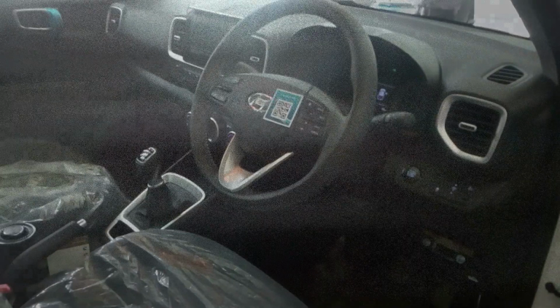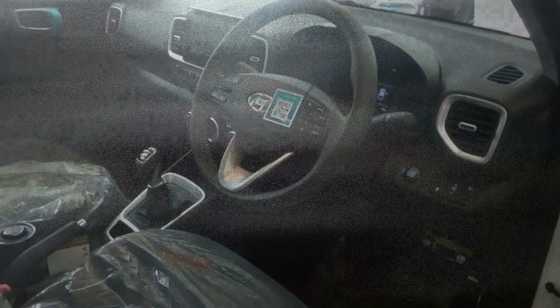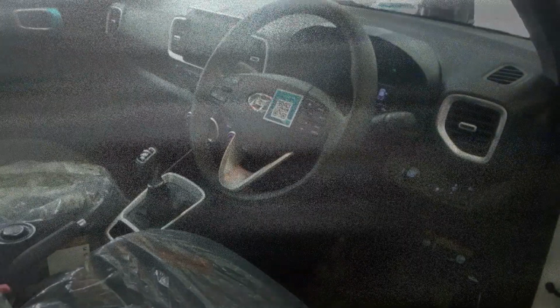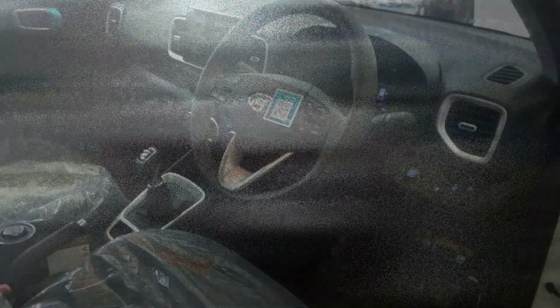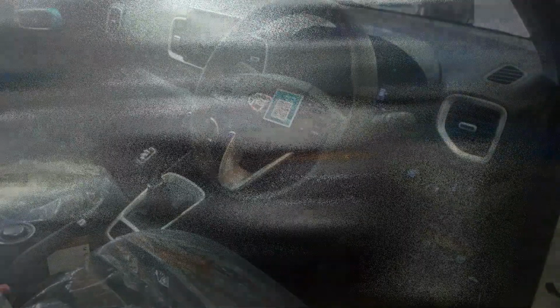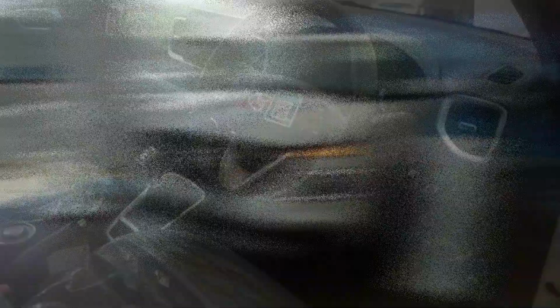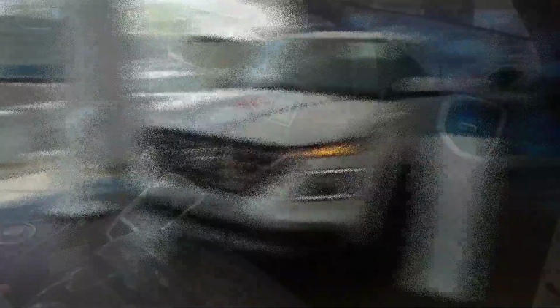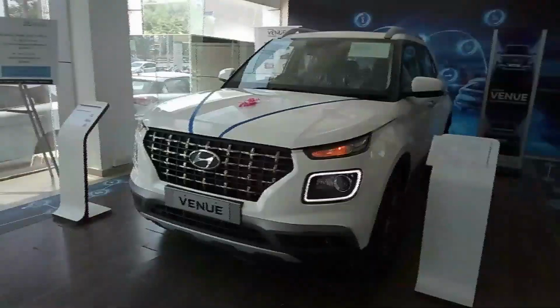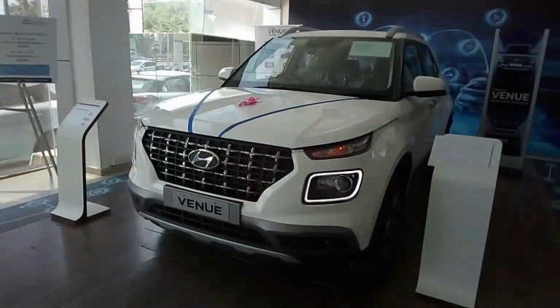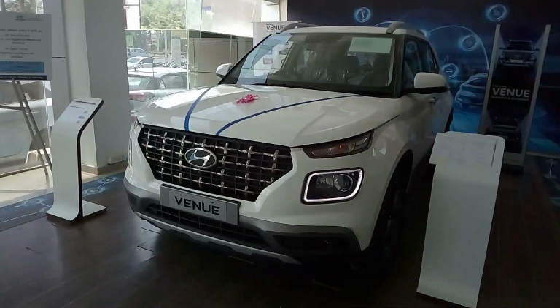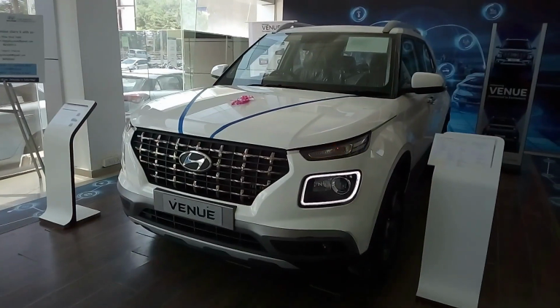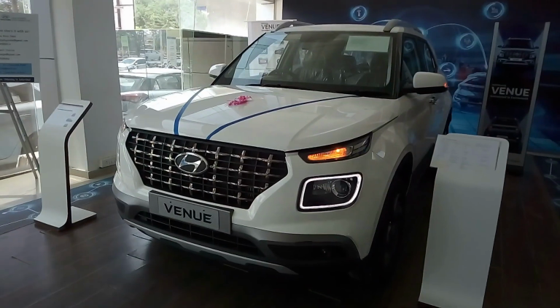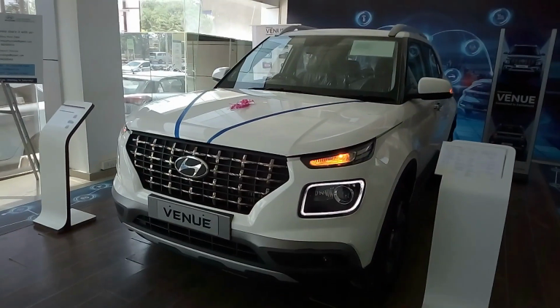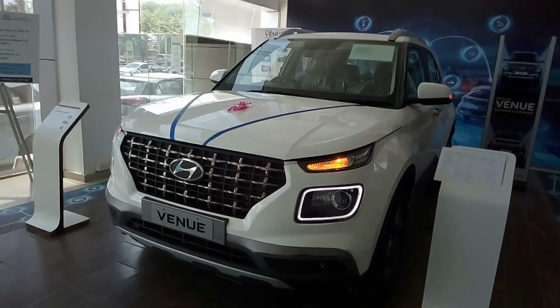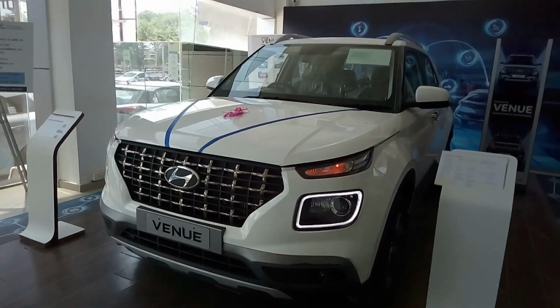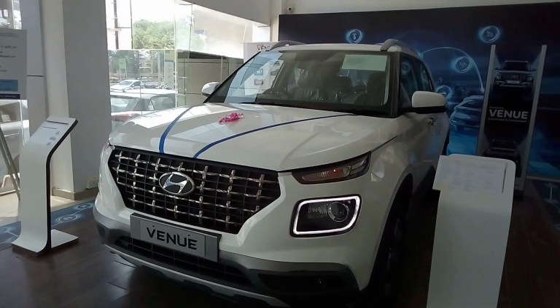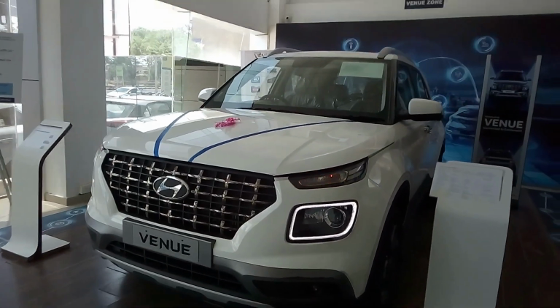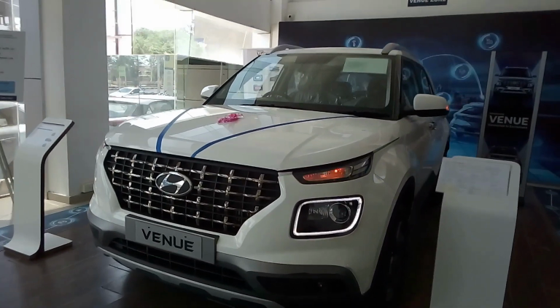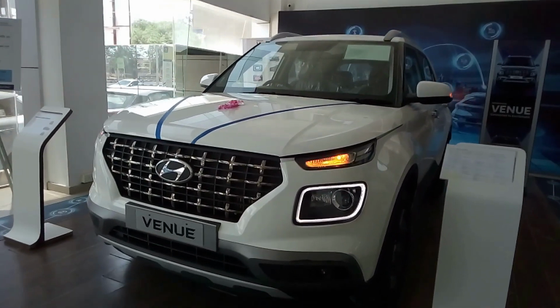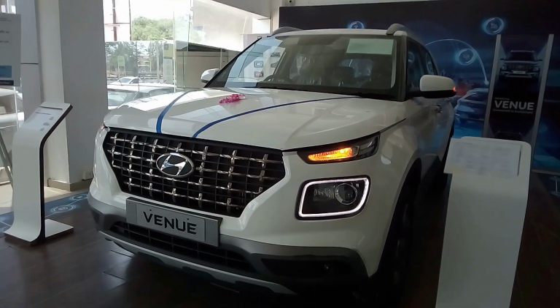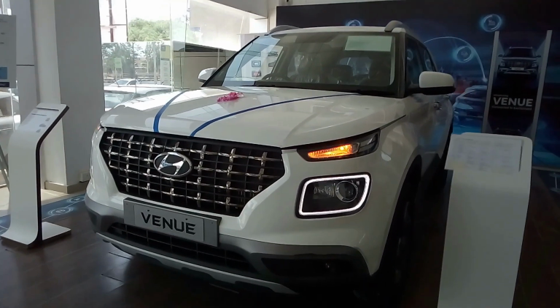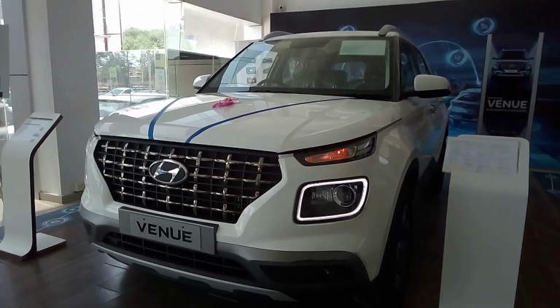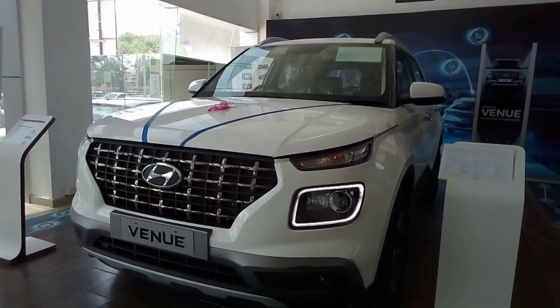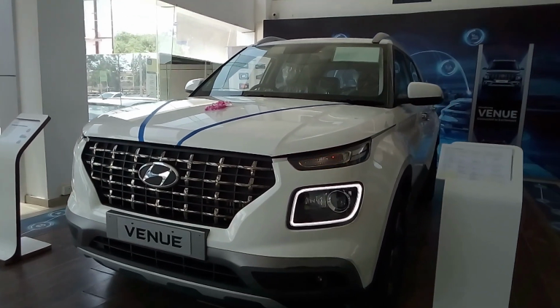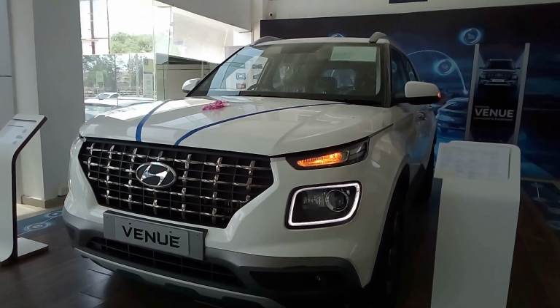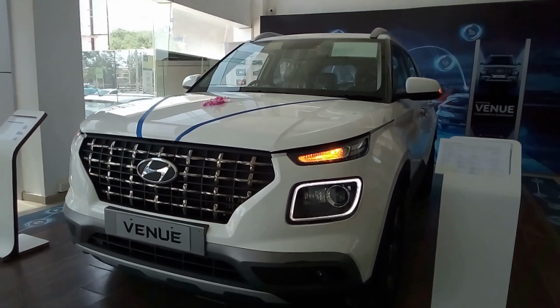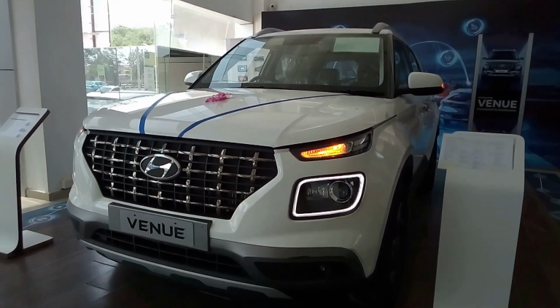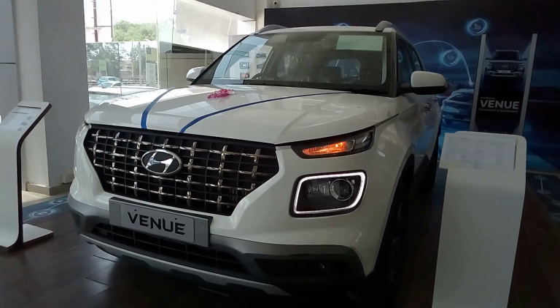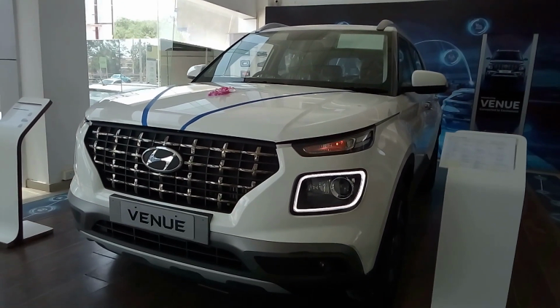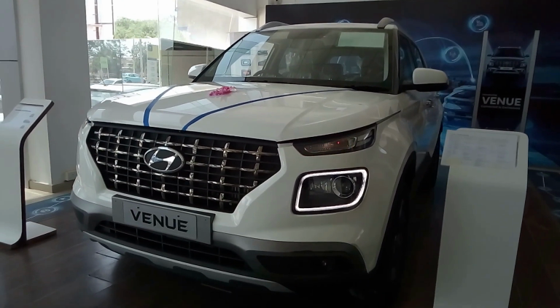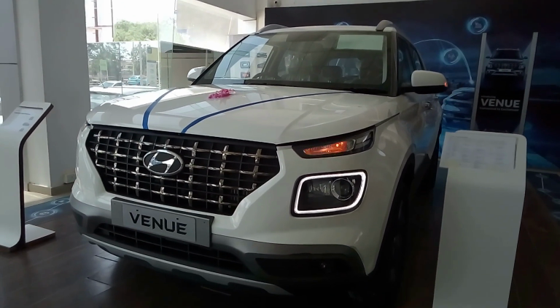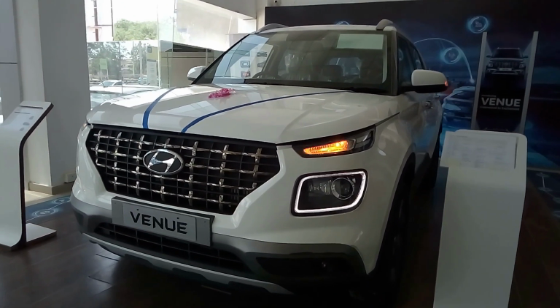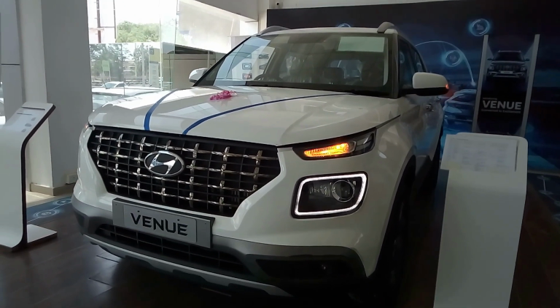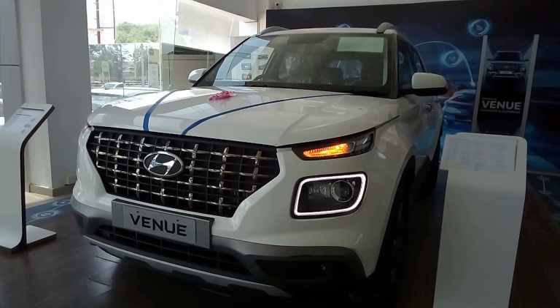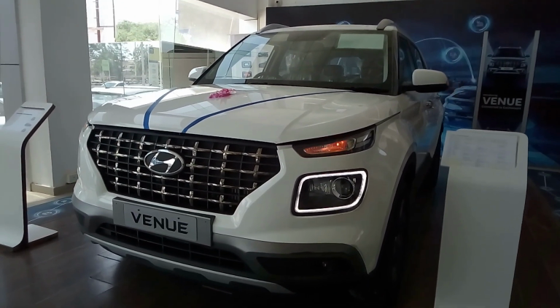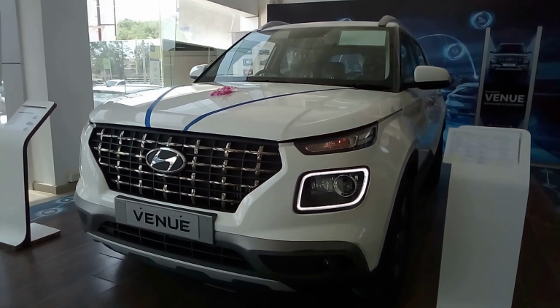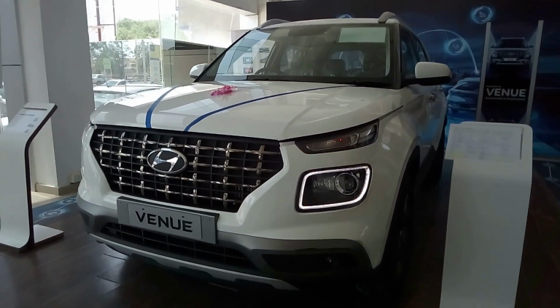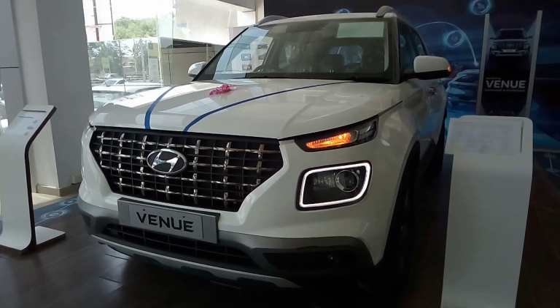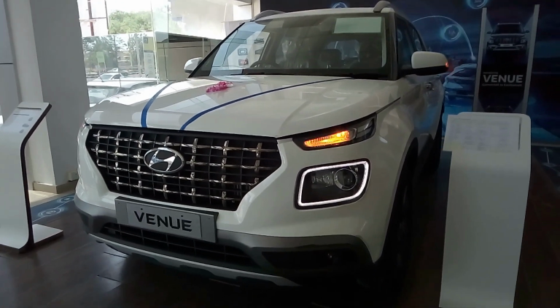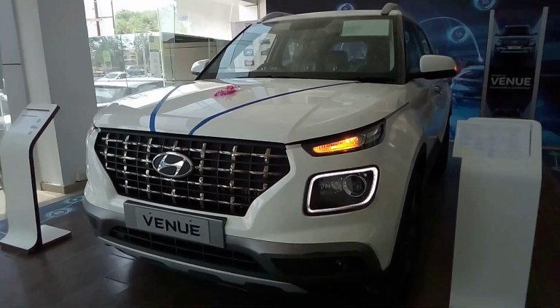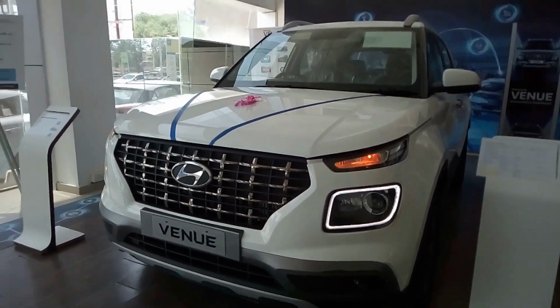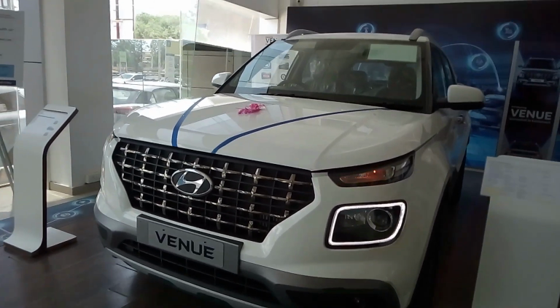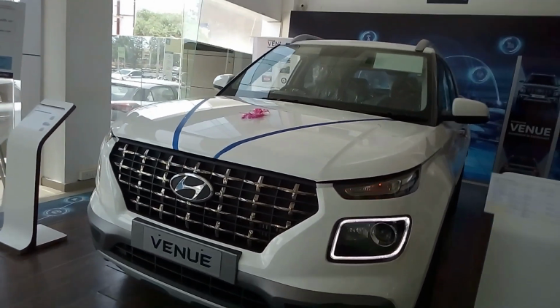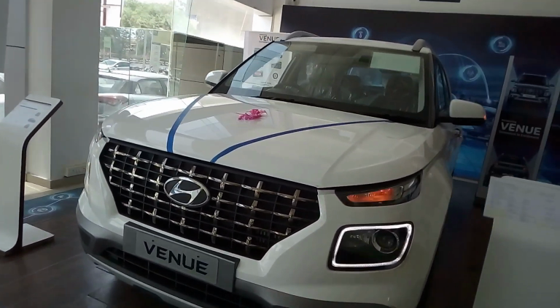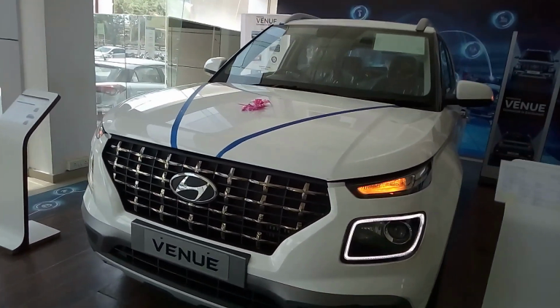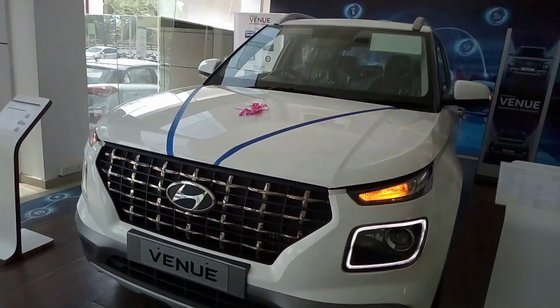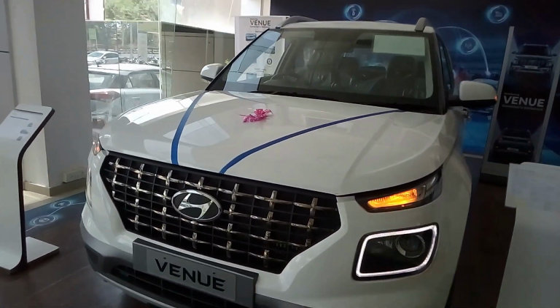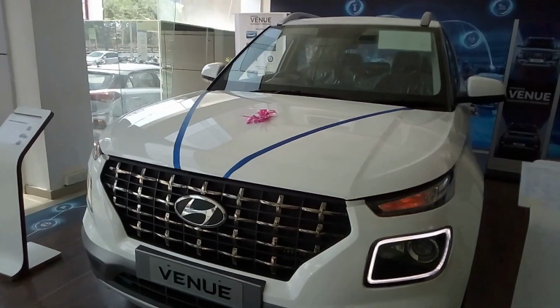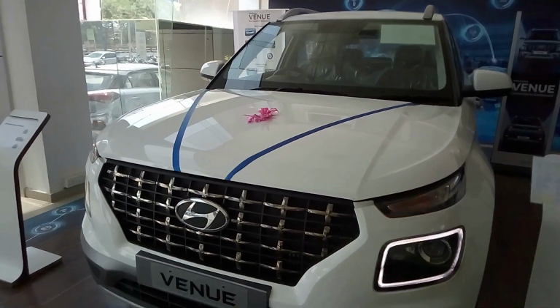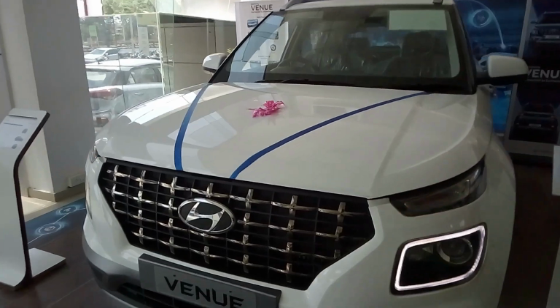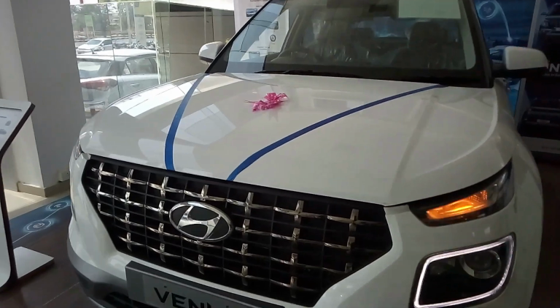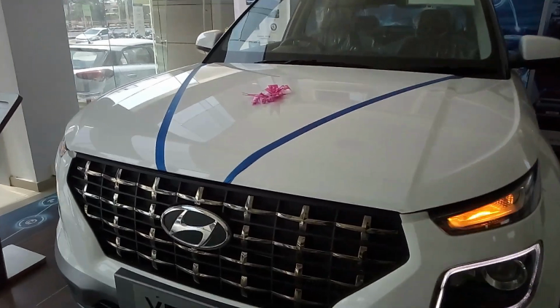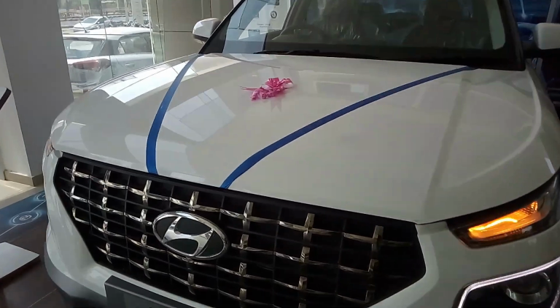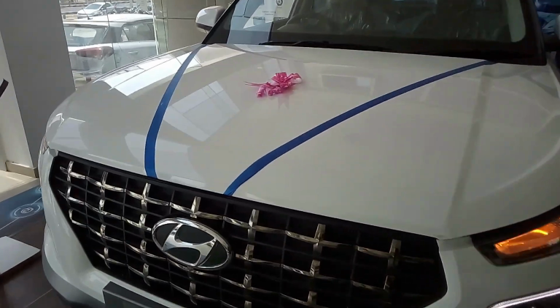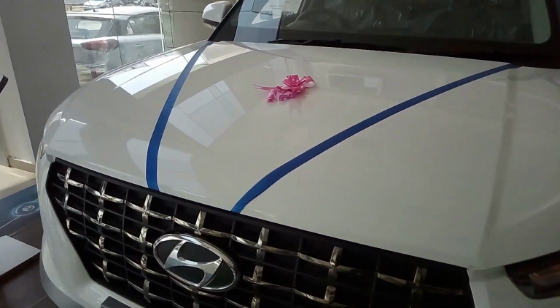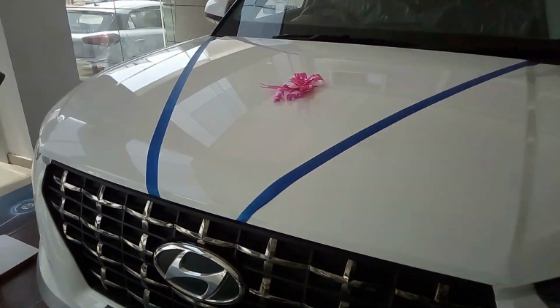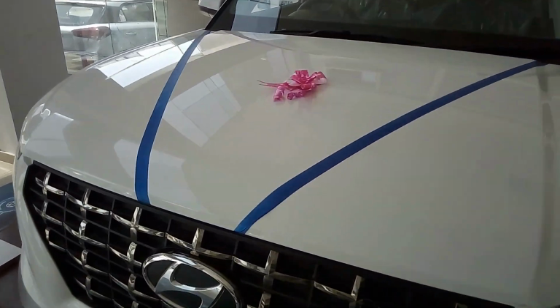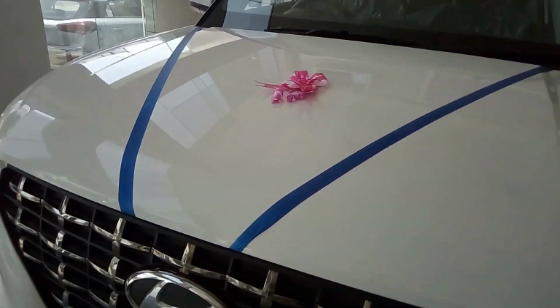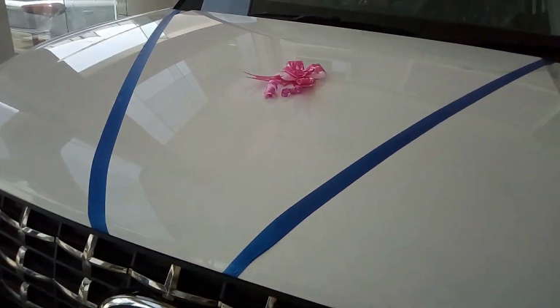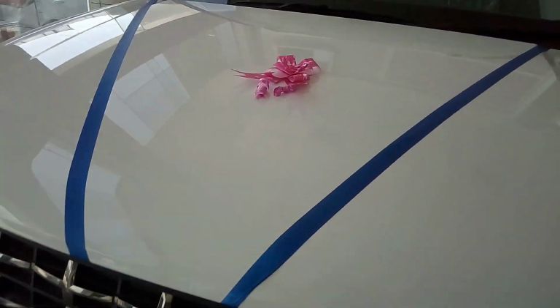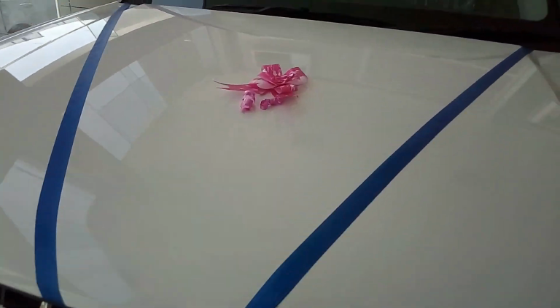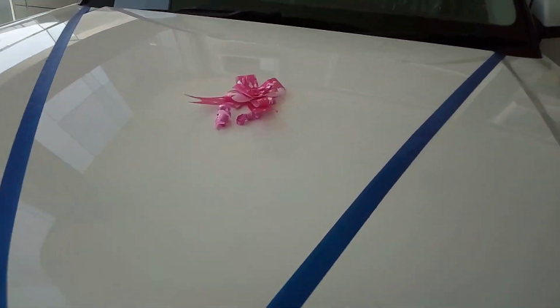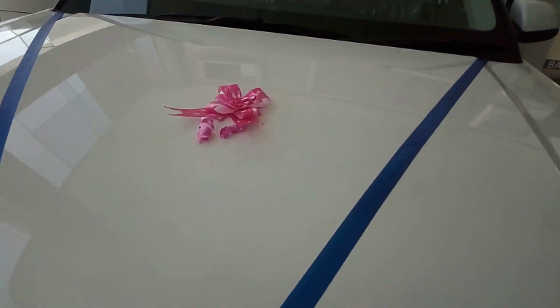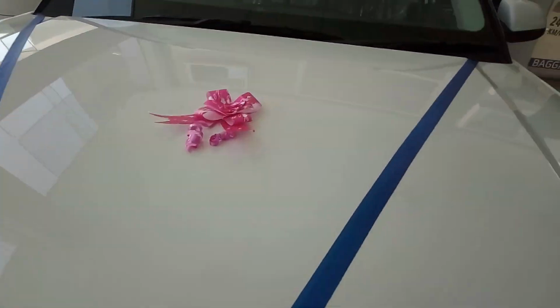Hello guys, welcome back to Godspeed. Today we have the all new Hyundai Venue with us. So first of all, as we usually do, let's open the hood and see what's below the hood.